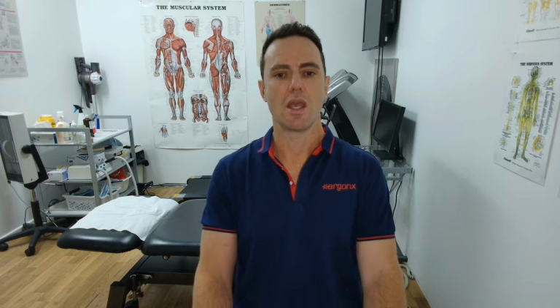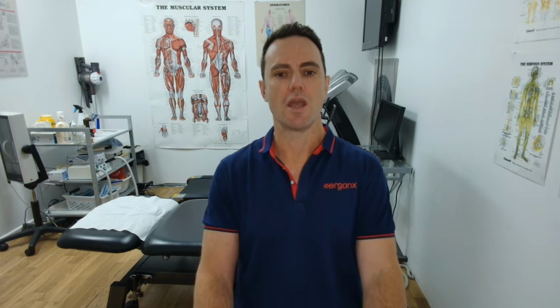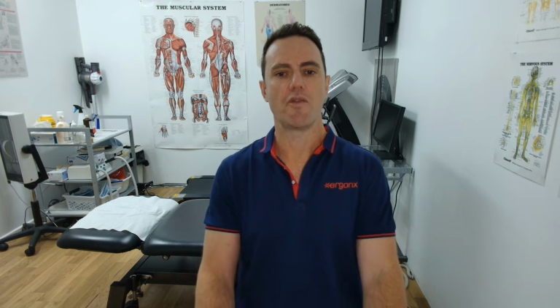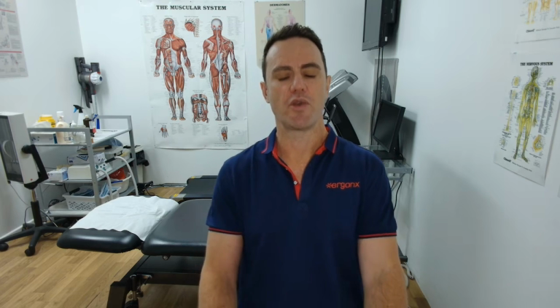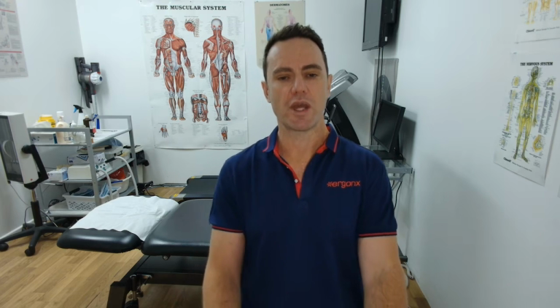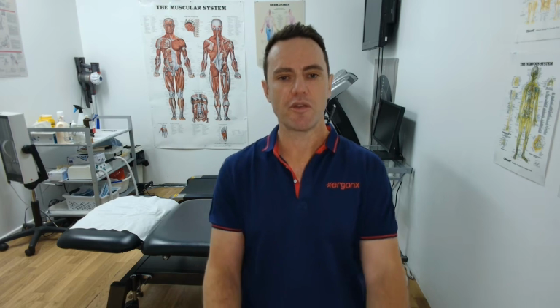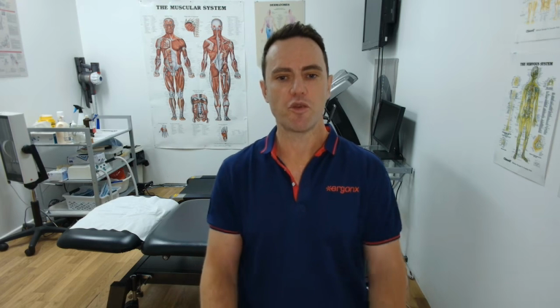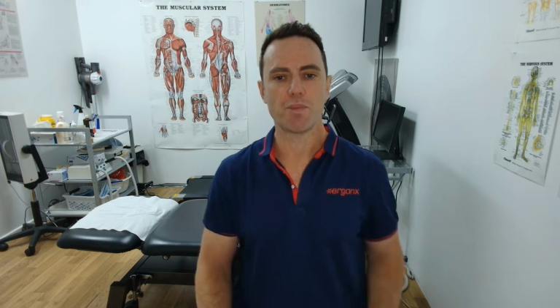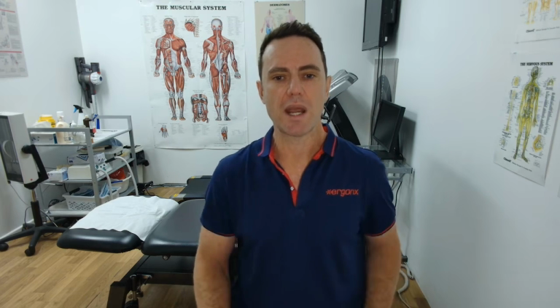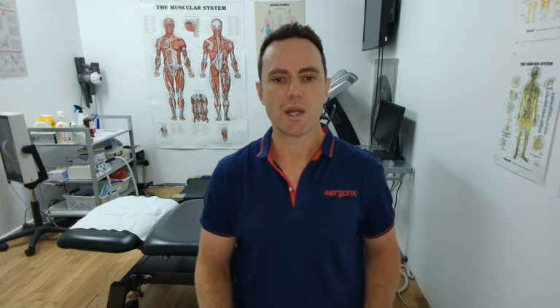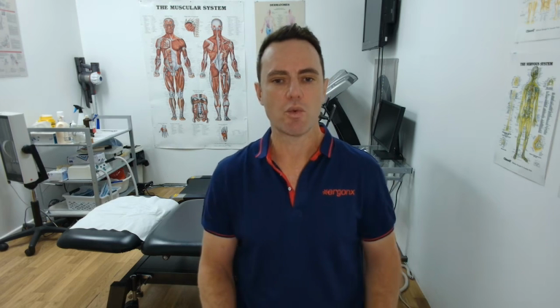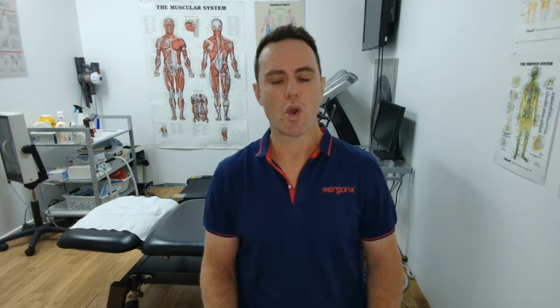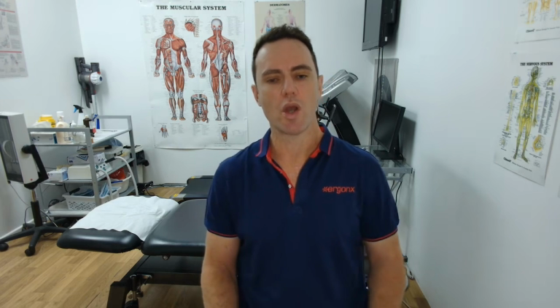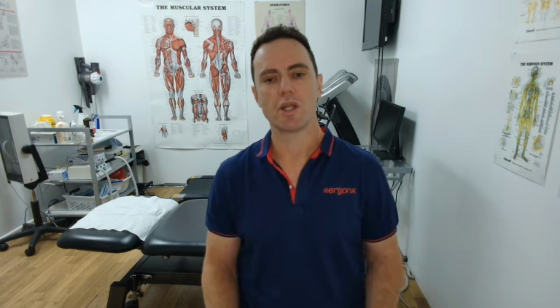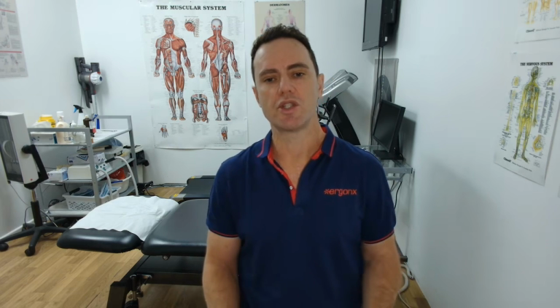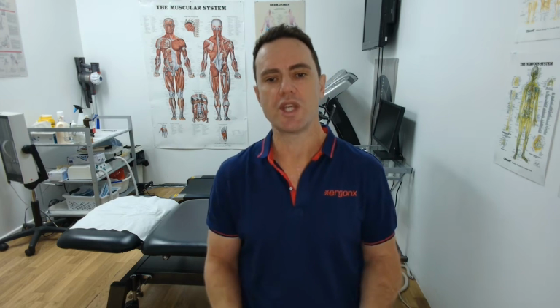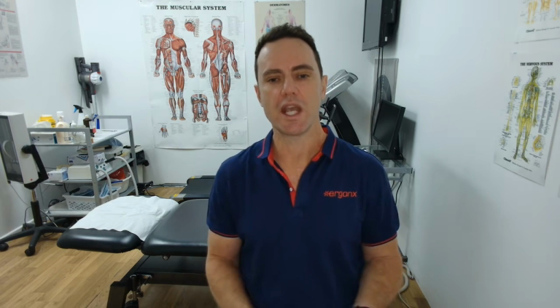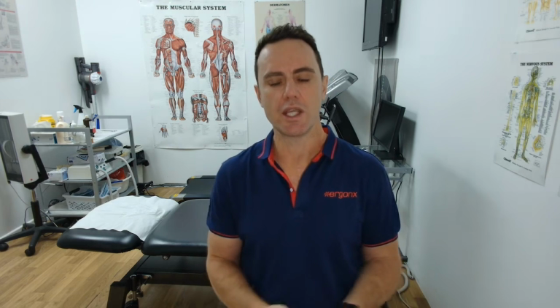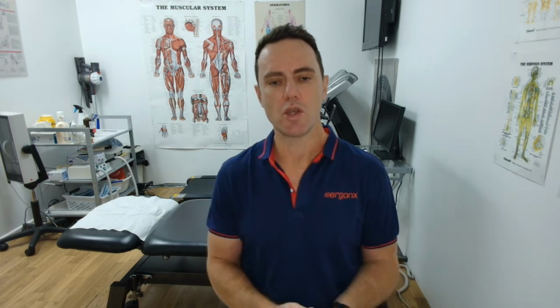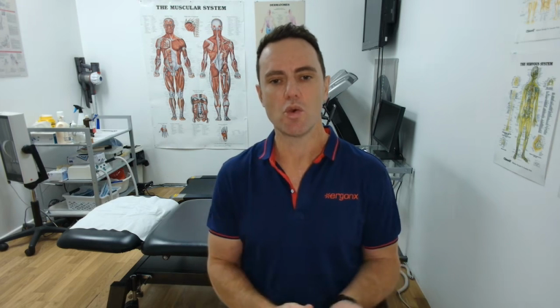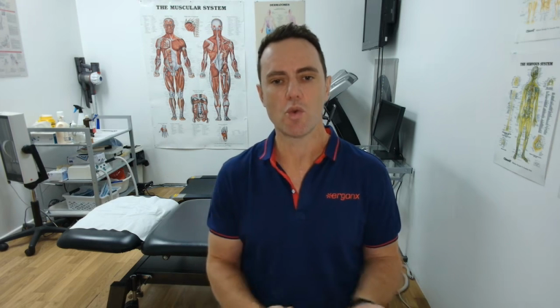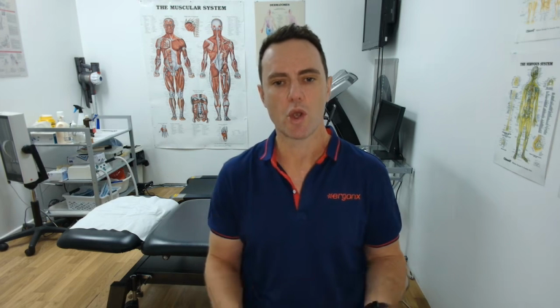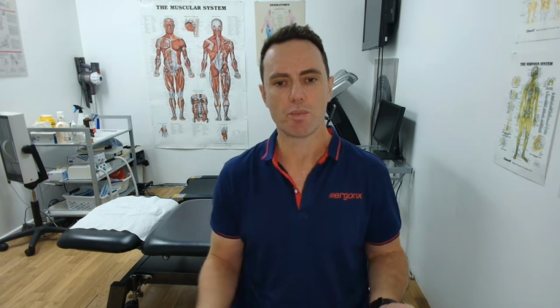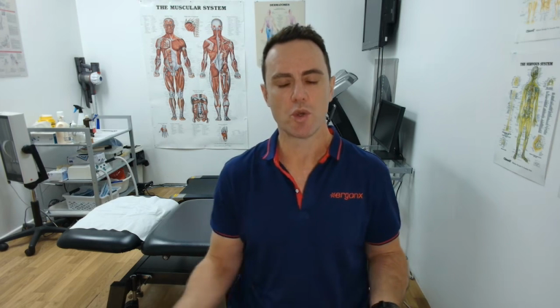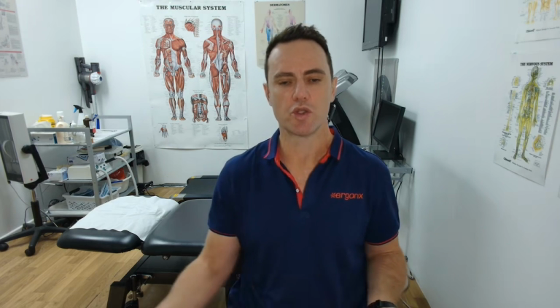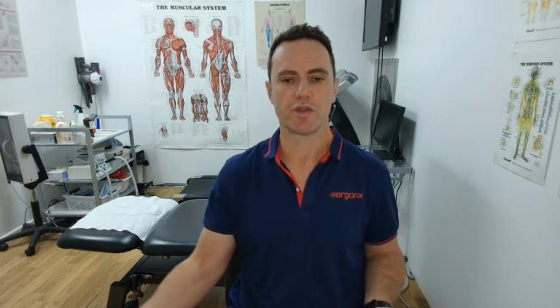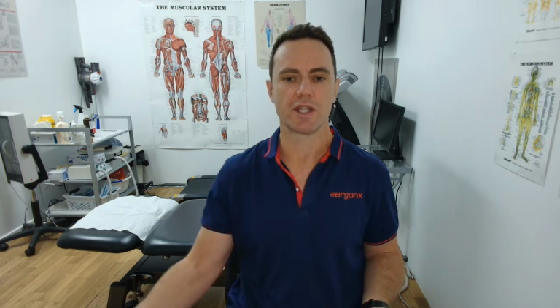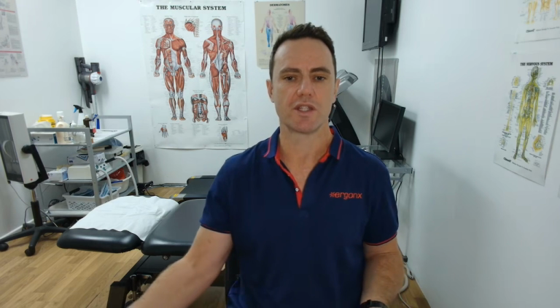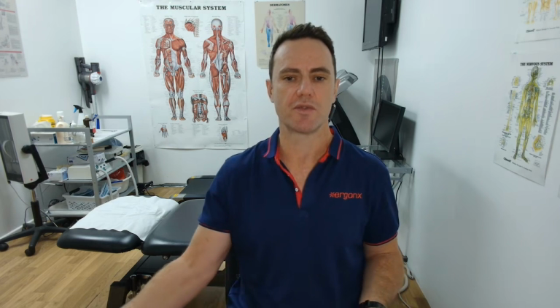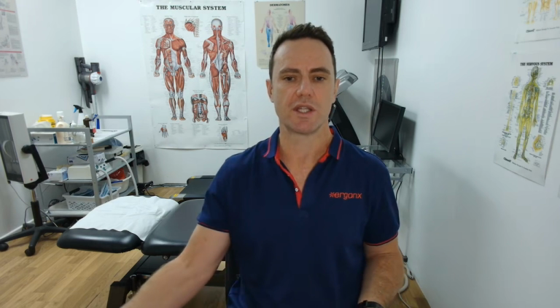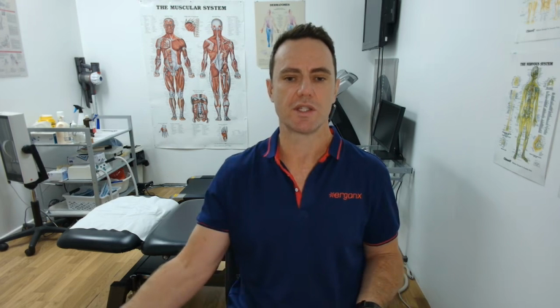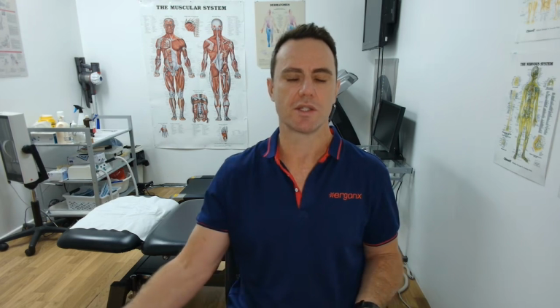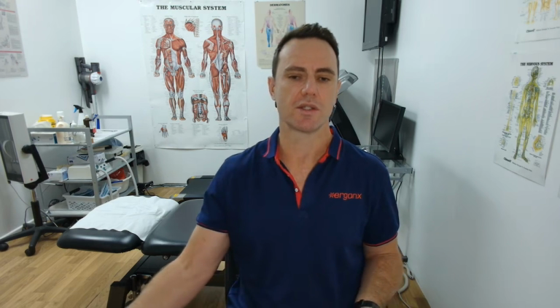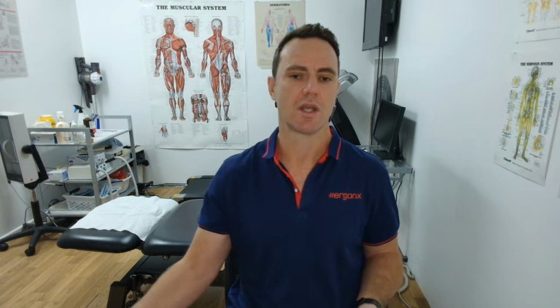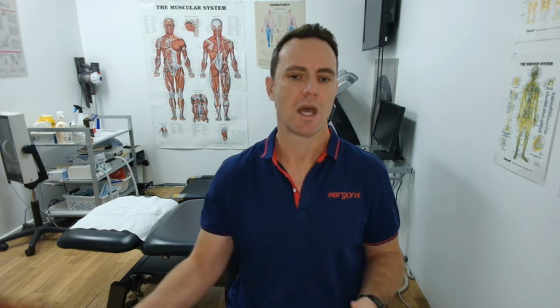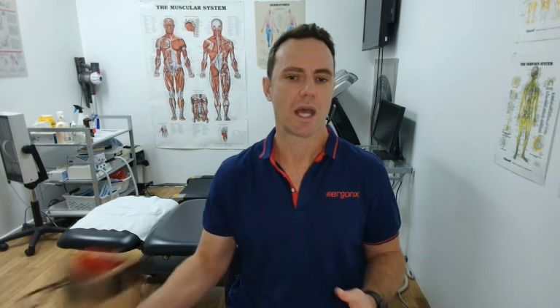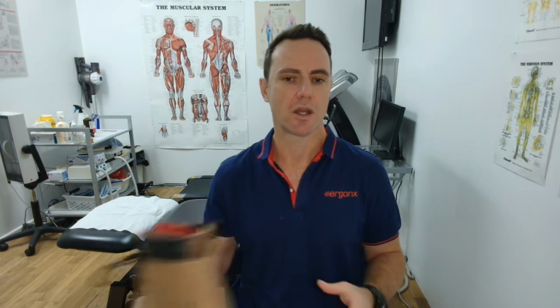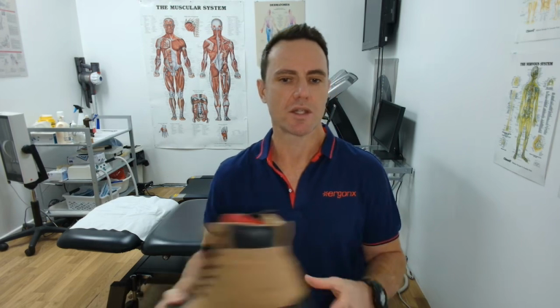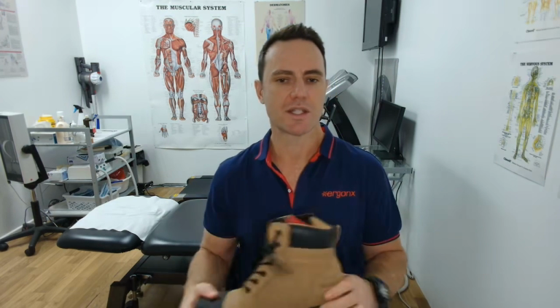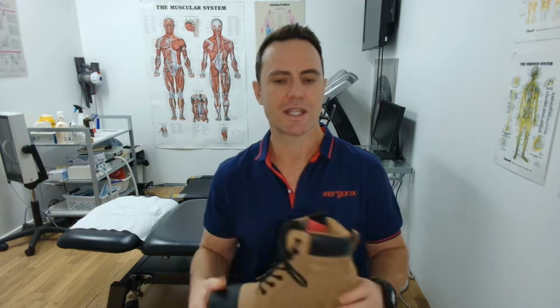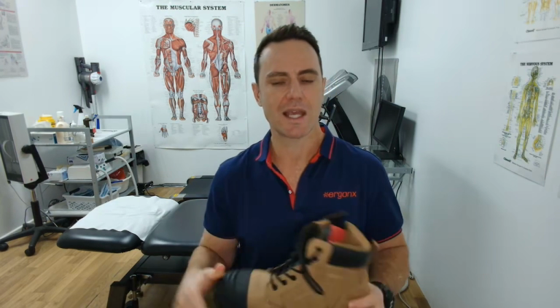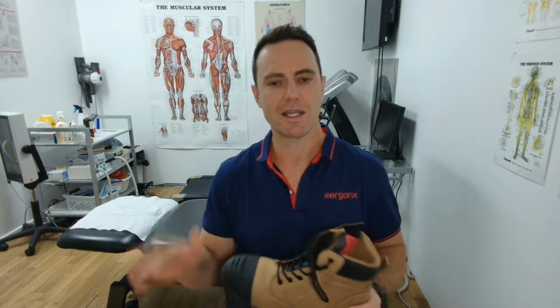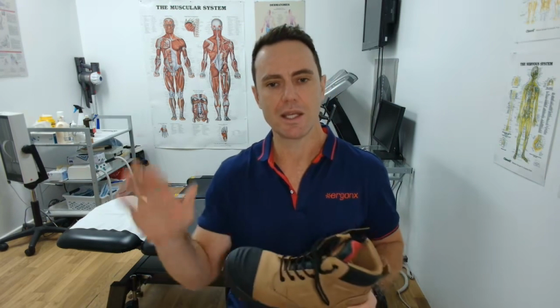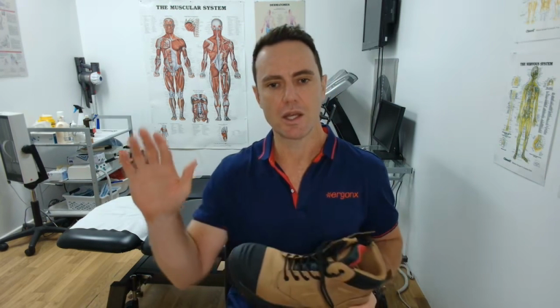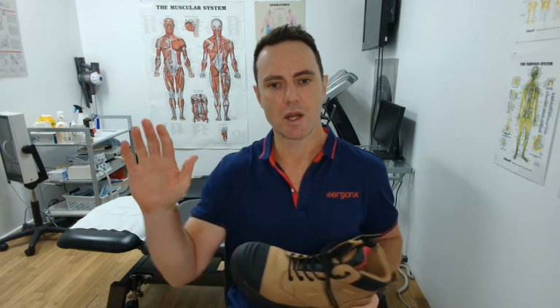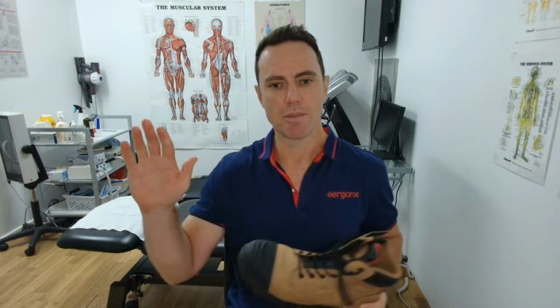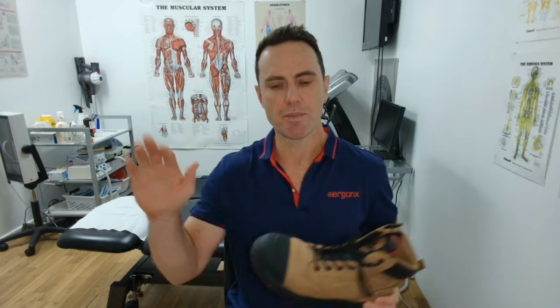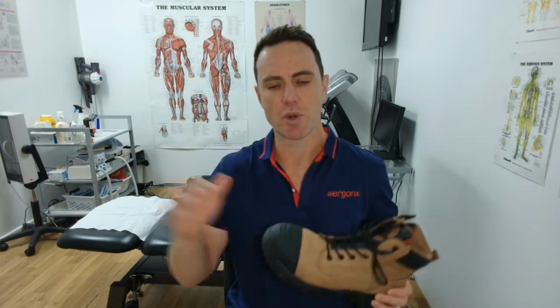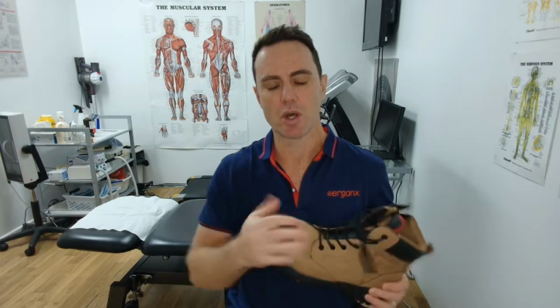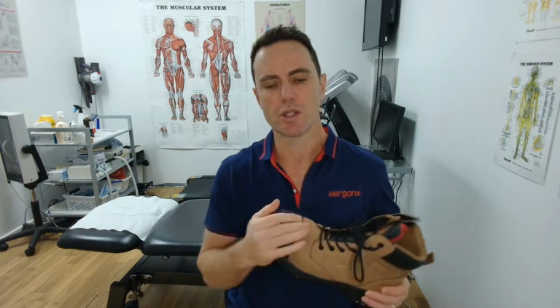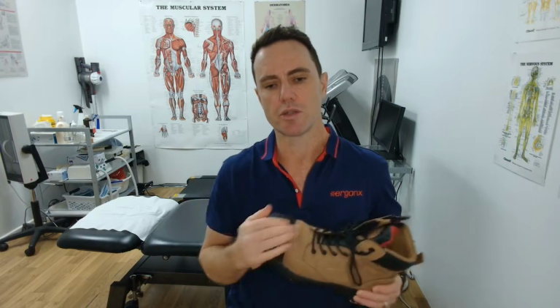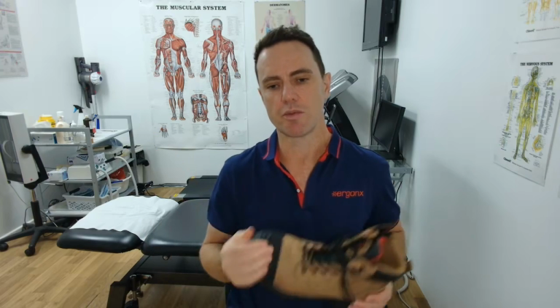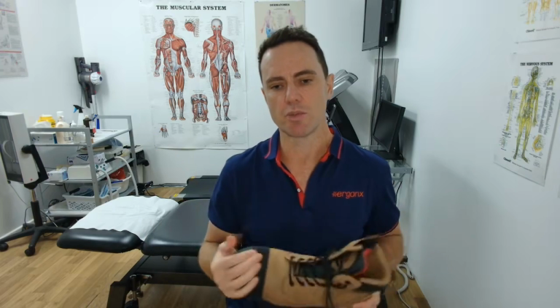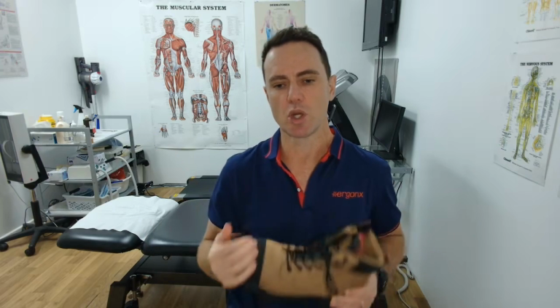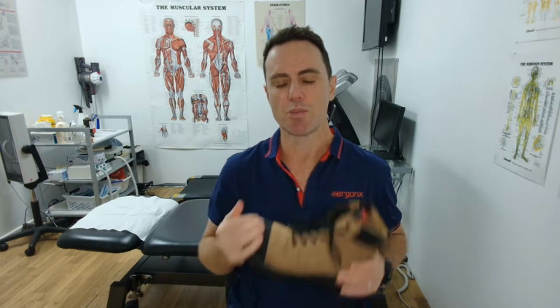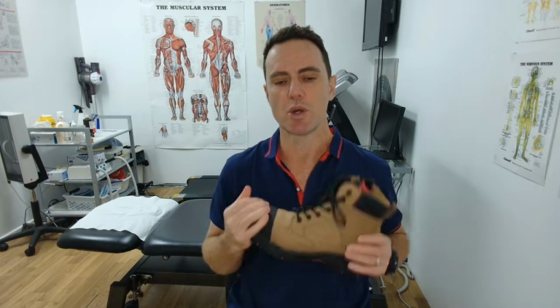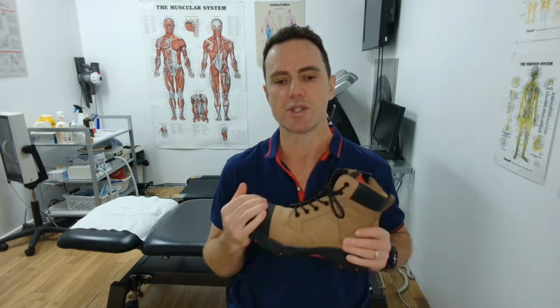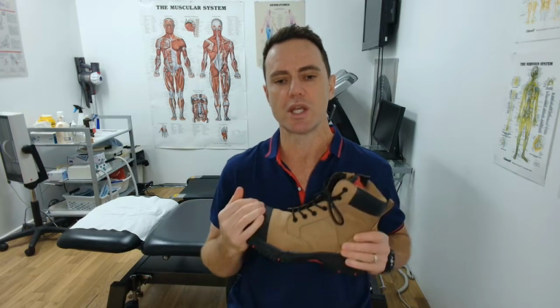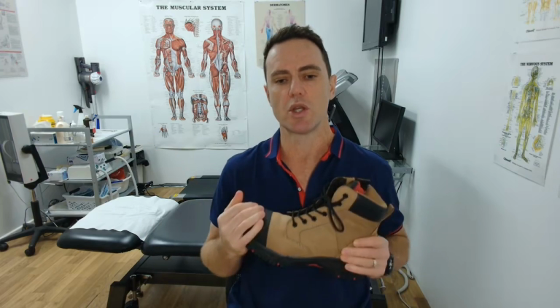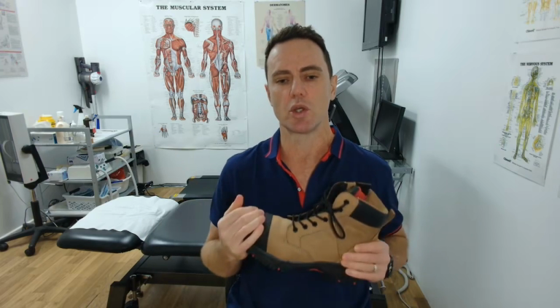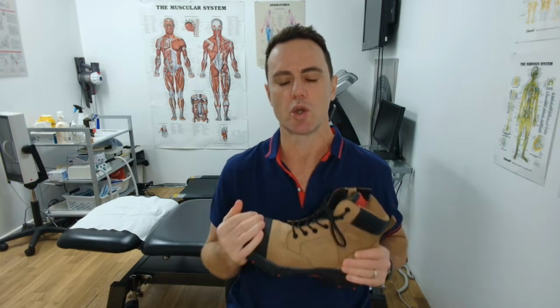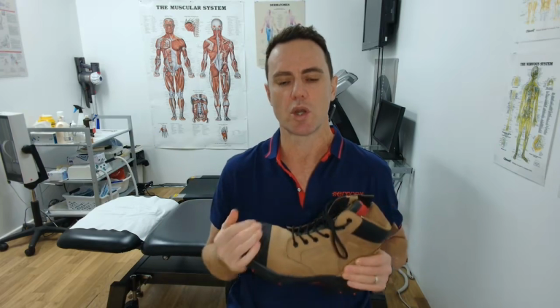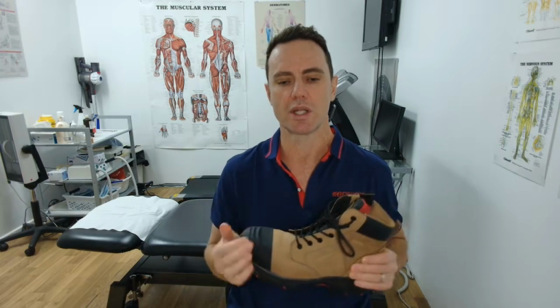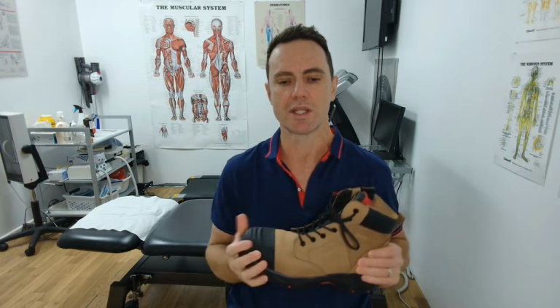If you're getting foot pain at work, check your work boots for these features. Hey guys, it's Kent here and I'm the podiatrist from Doc Pods and Ergonics.